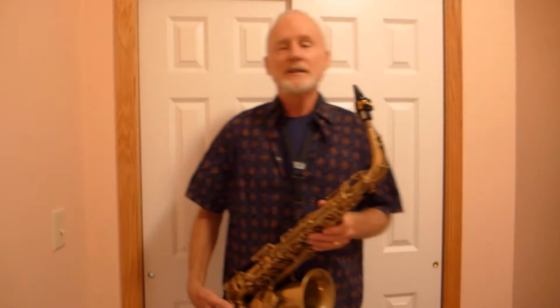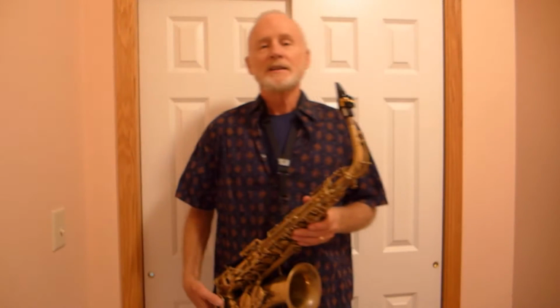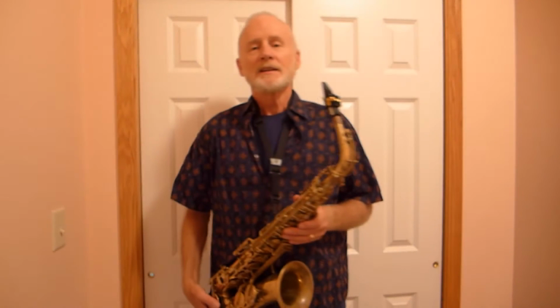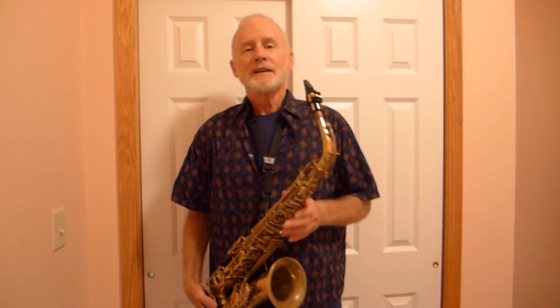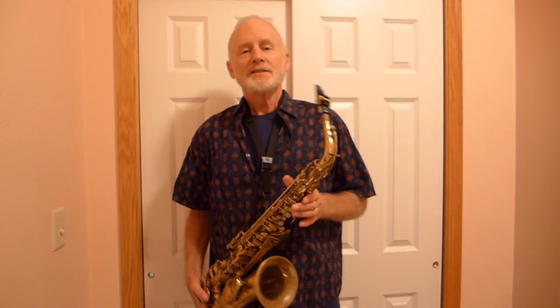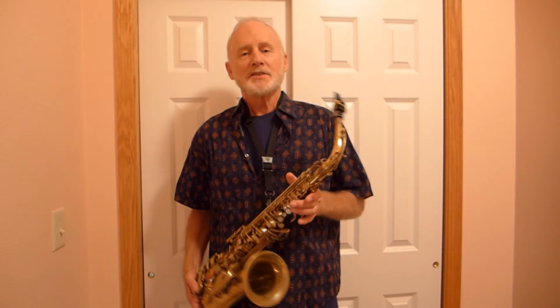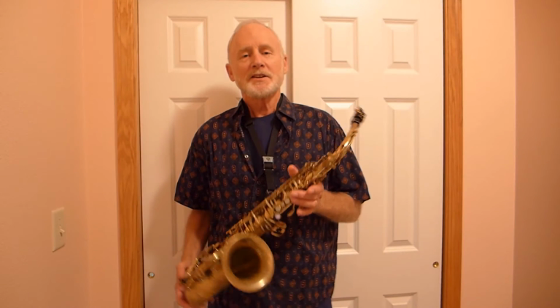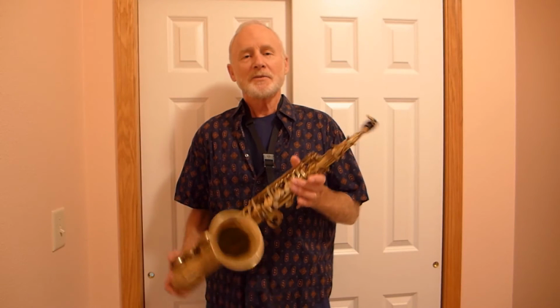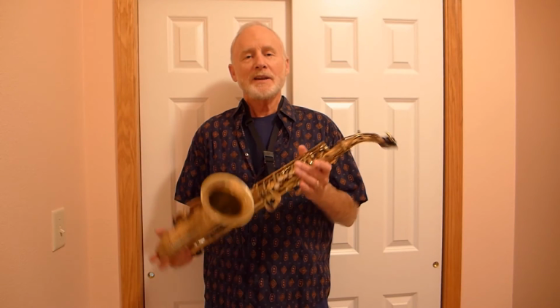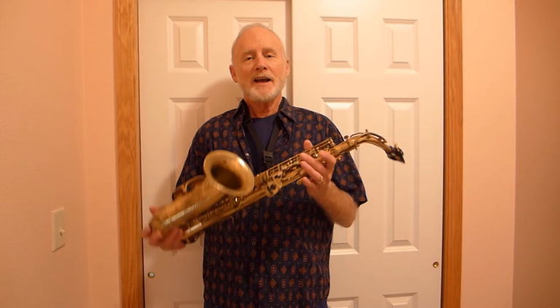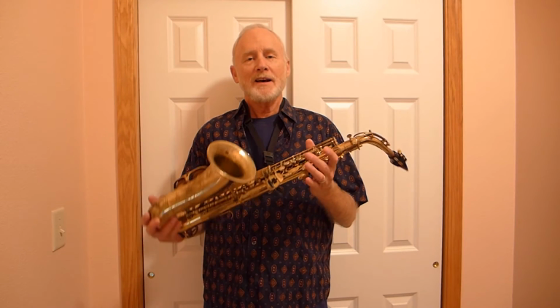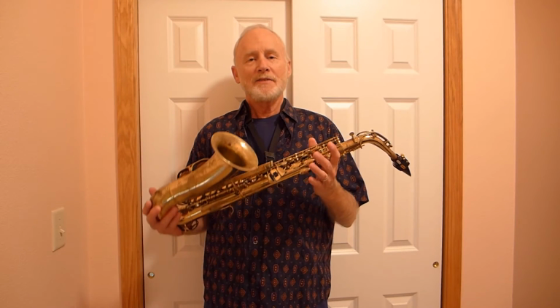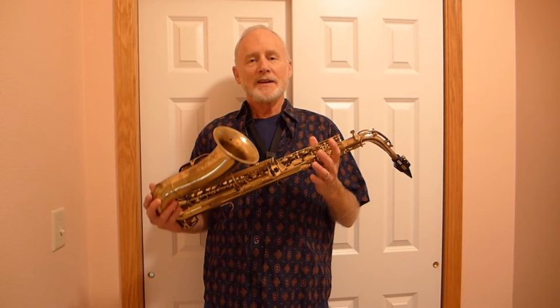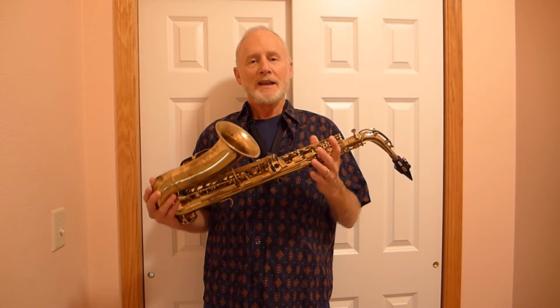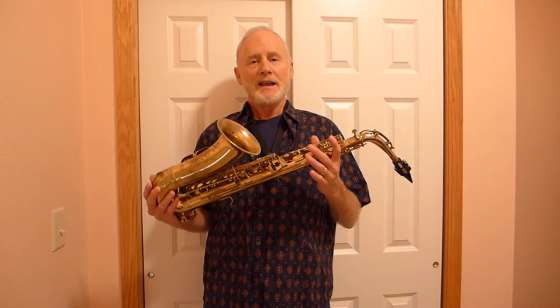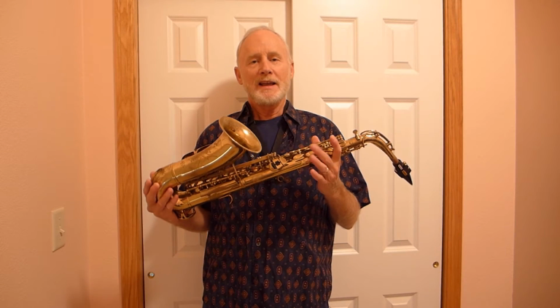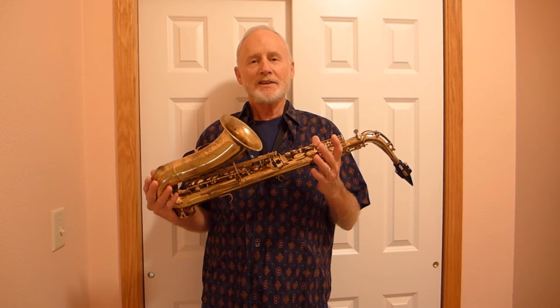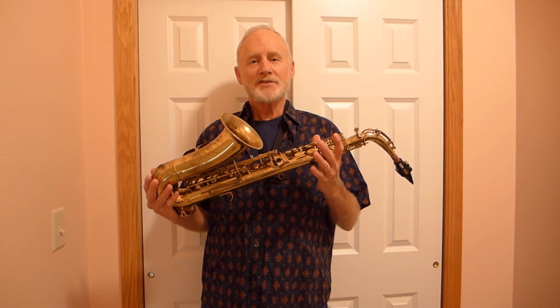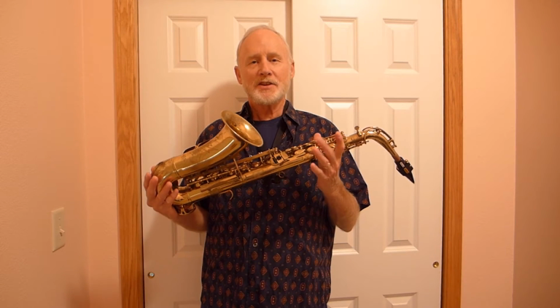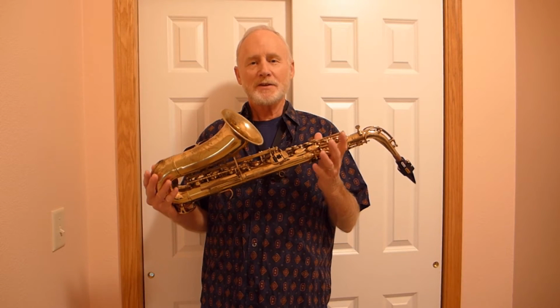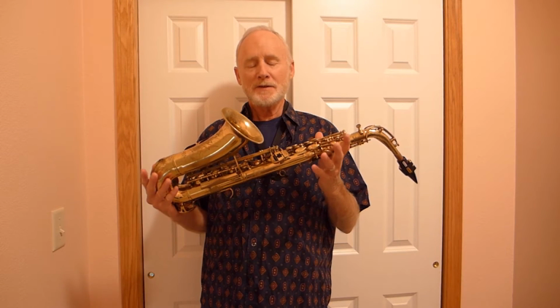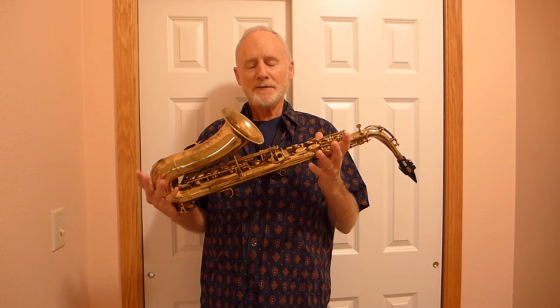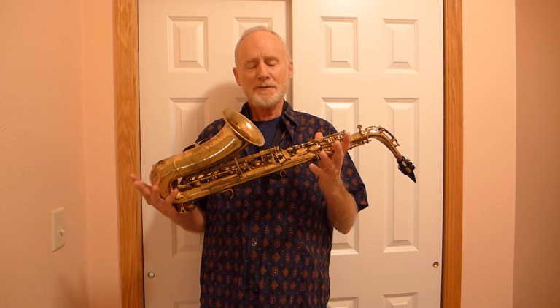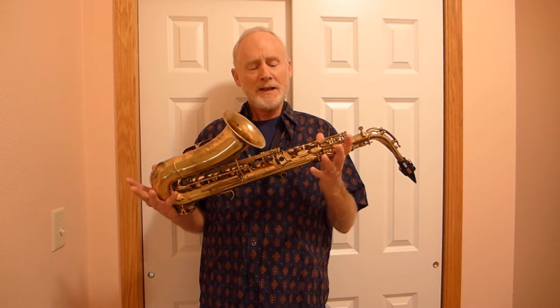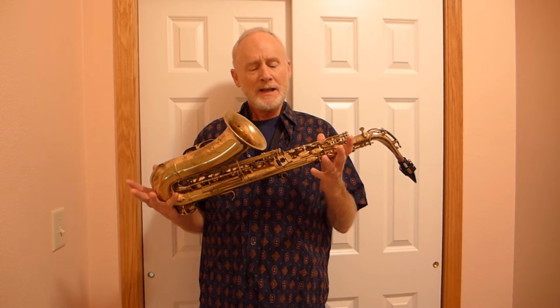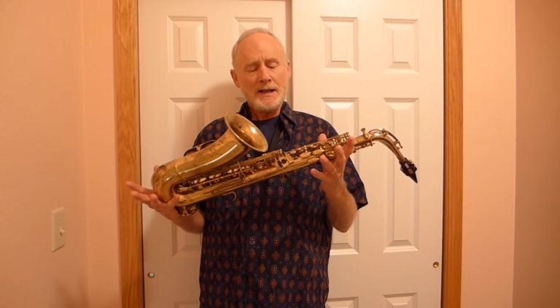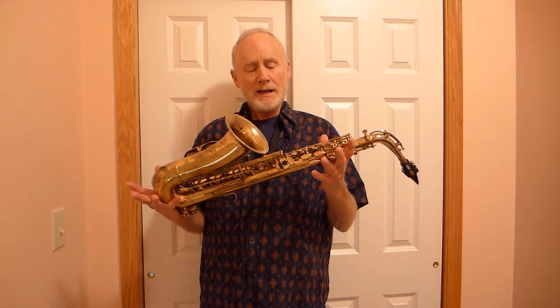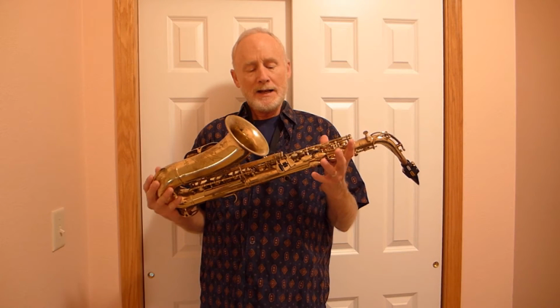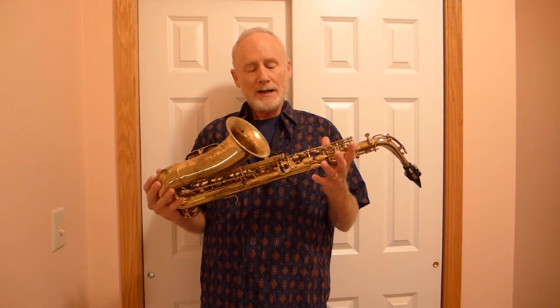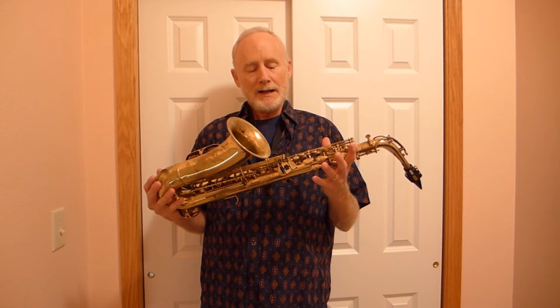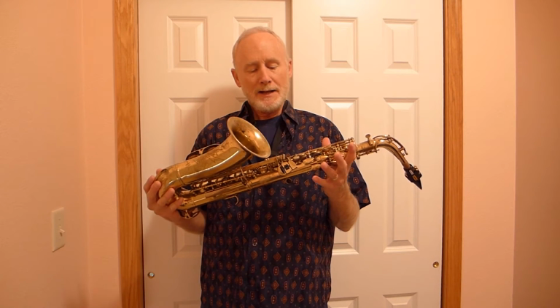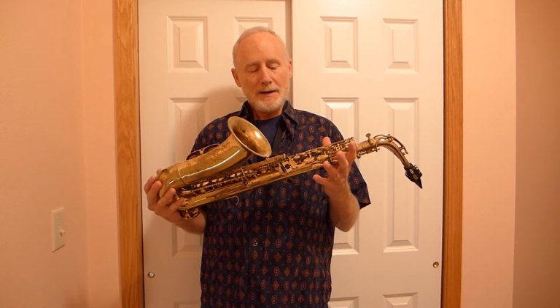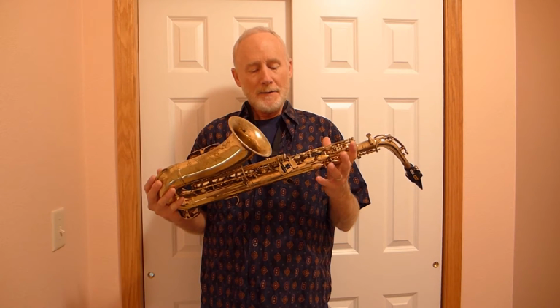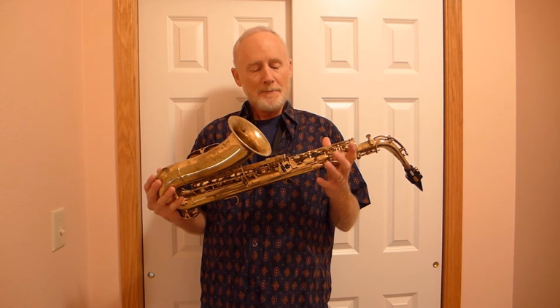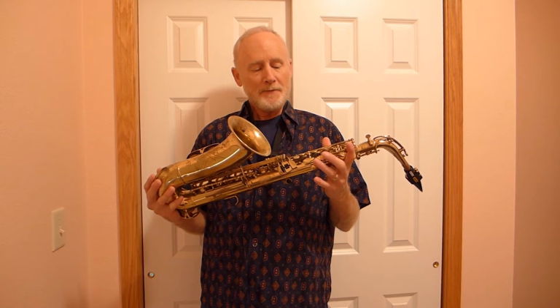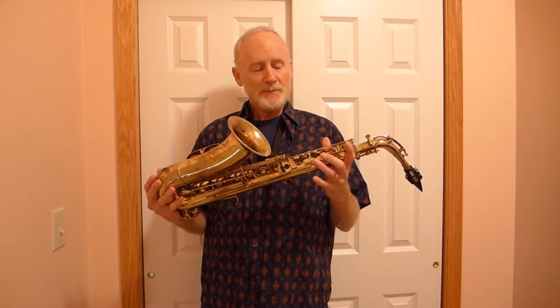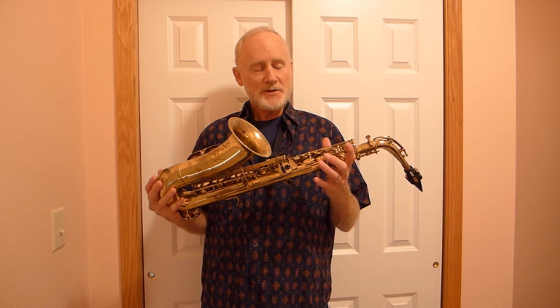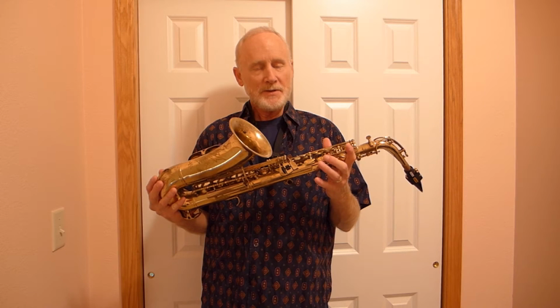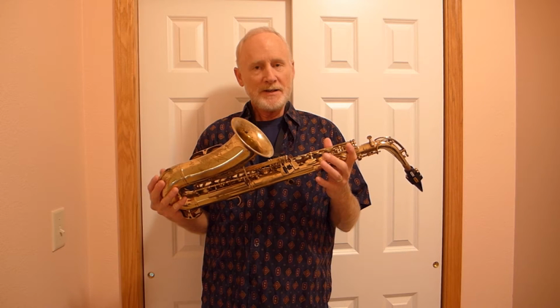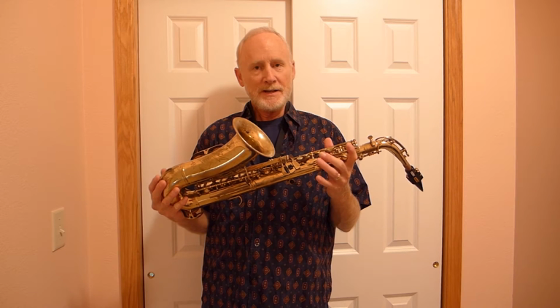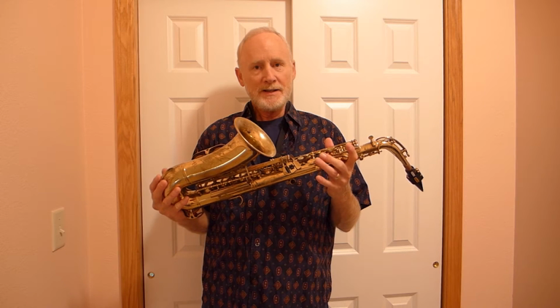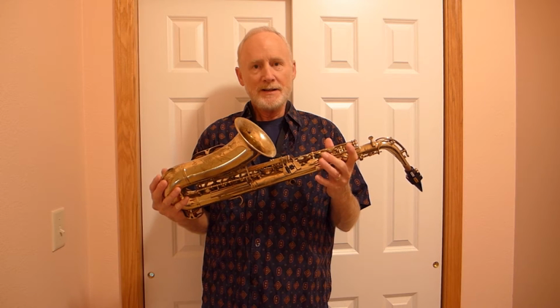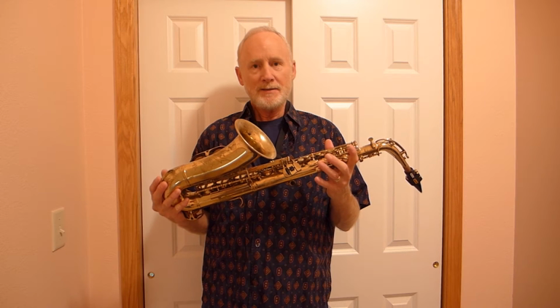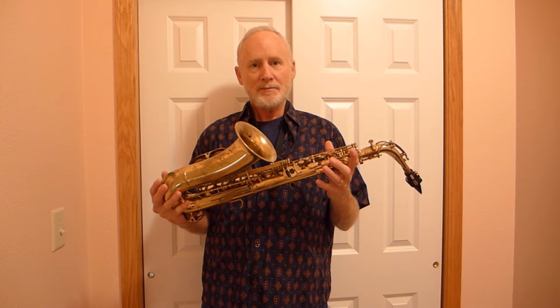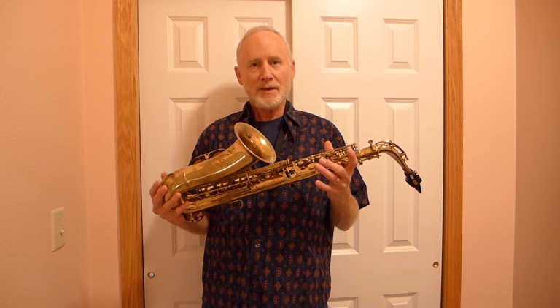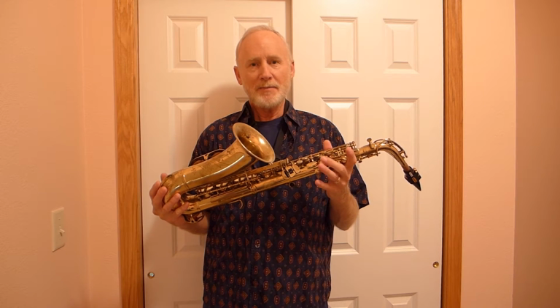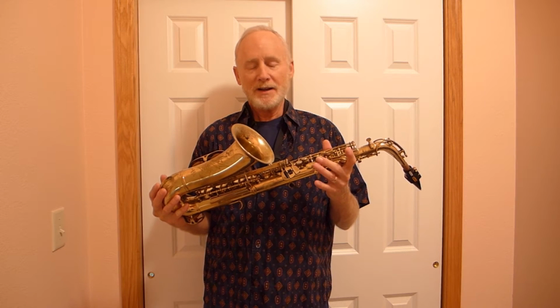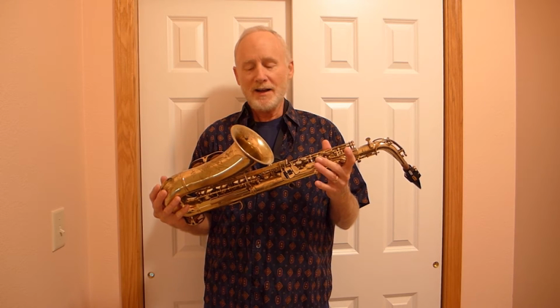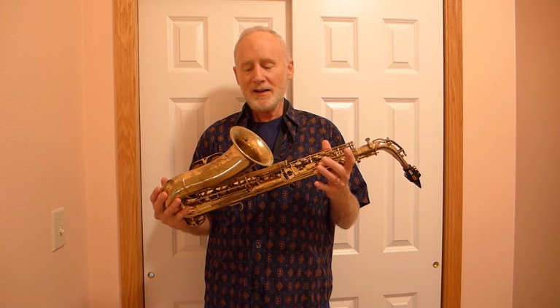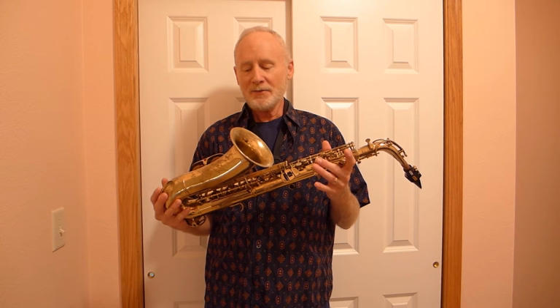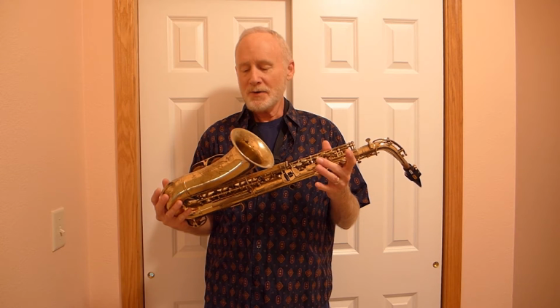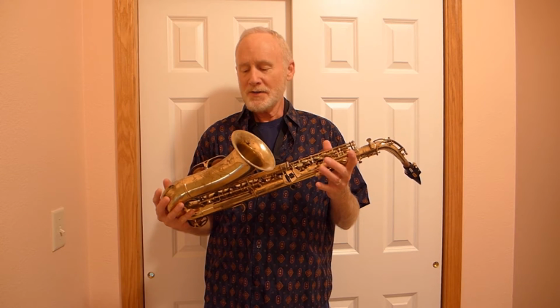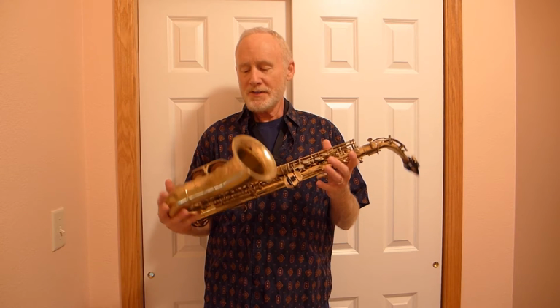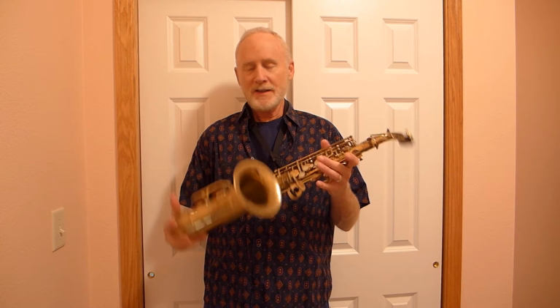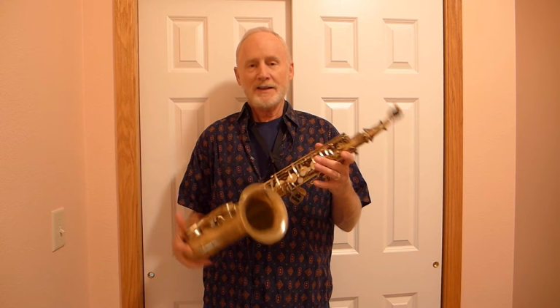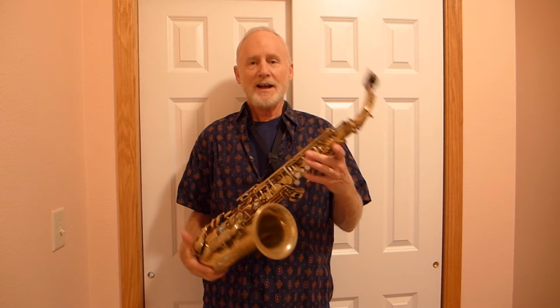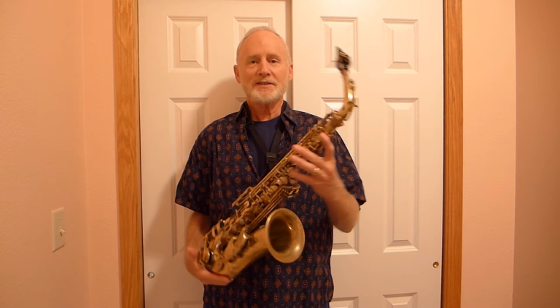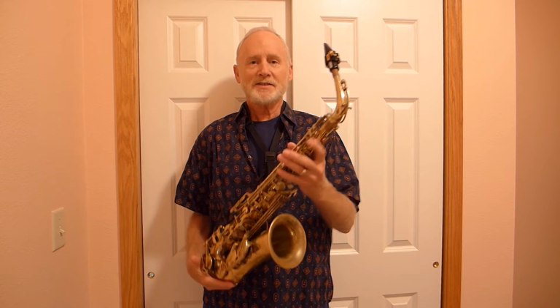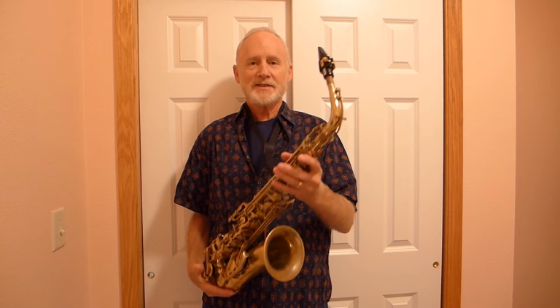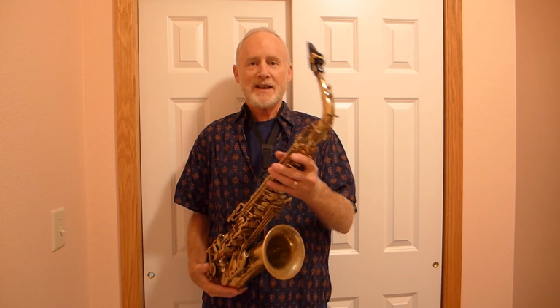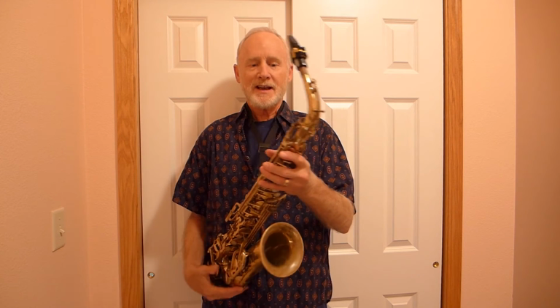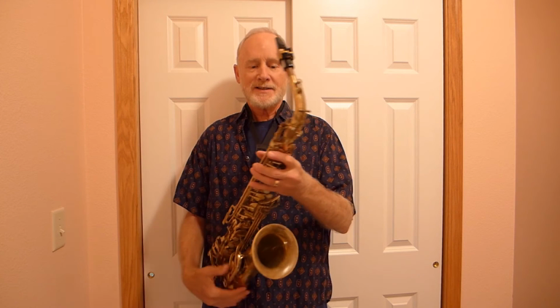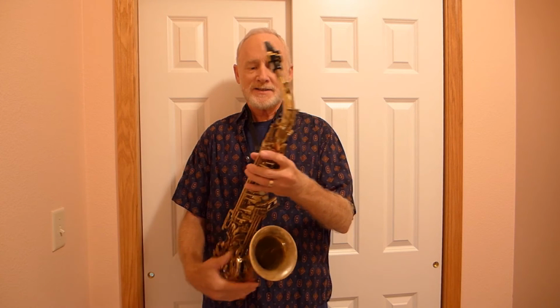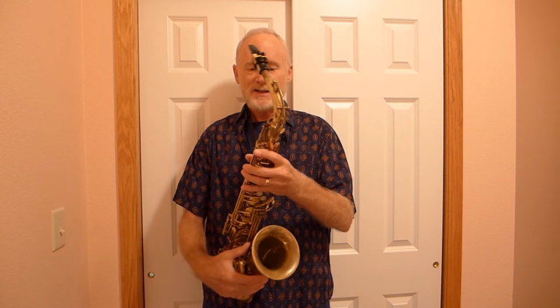So here we have an H Couf from Germany, made by Keilwerth, Alto Sax.